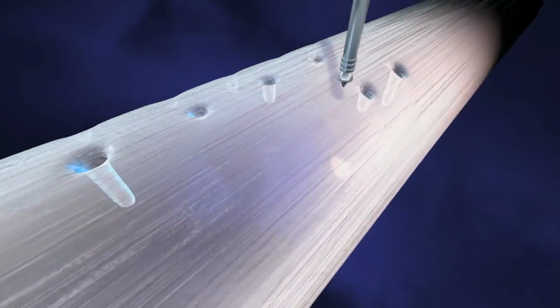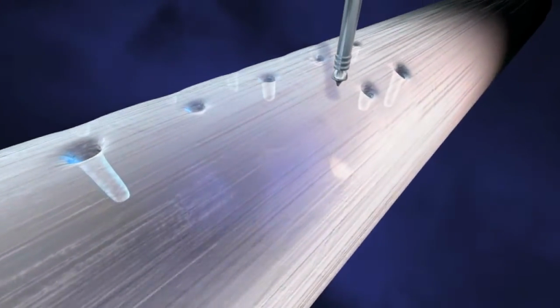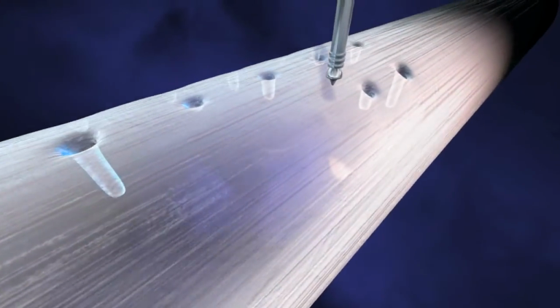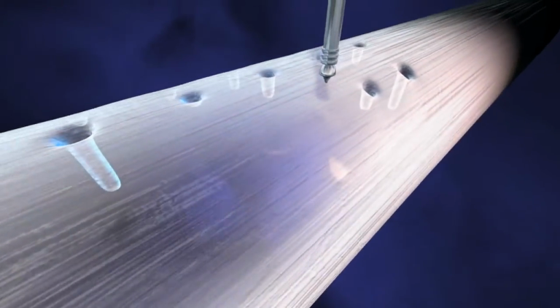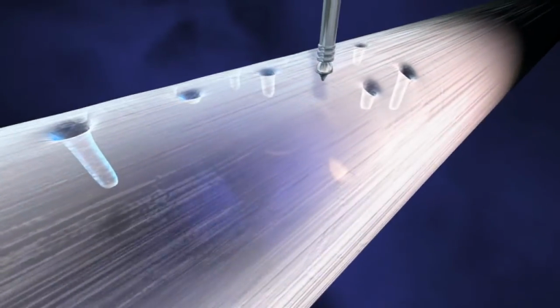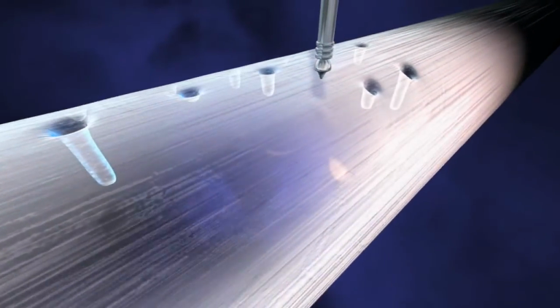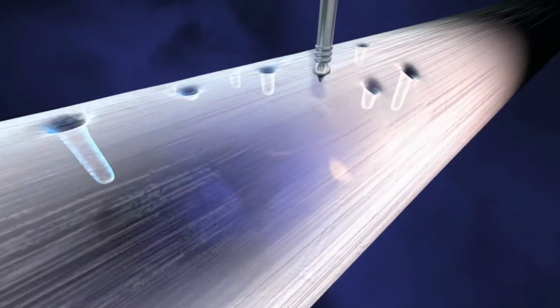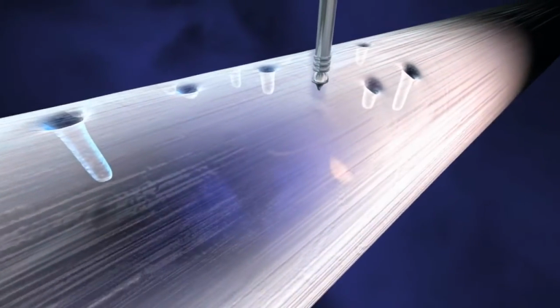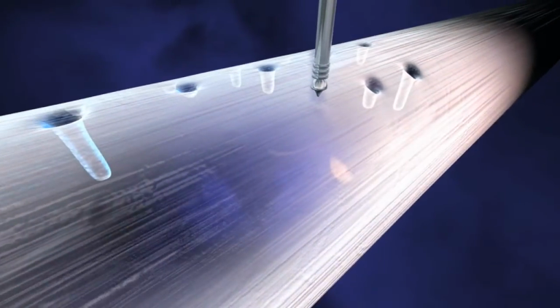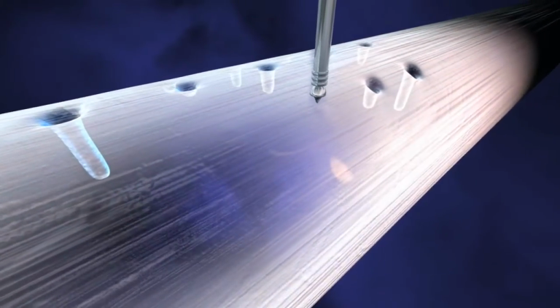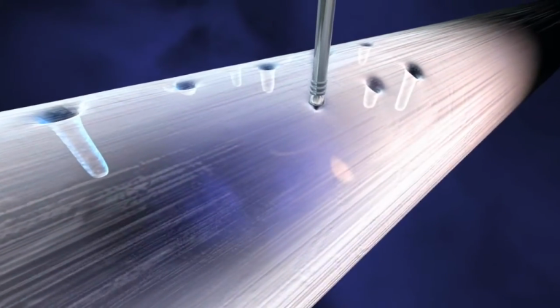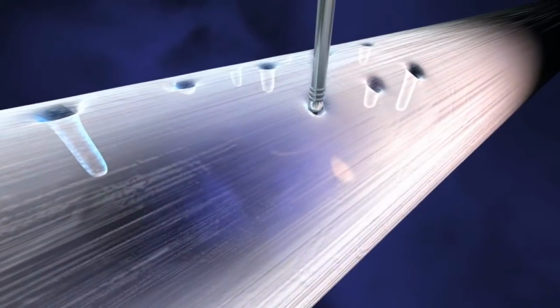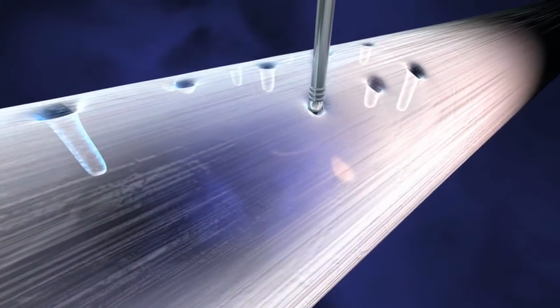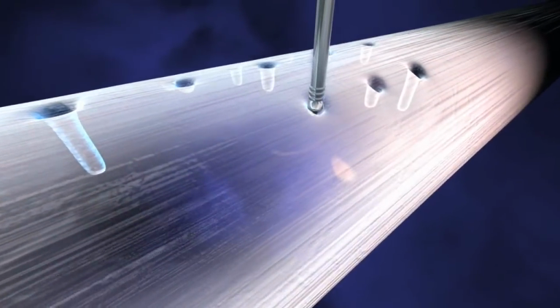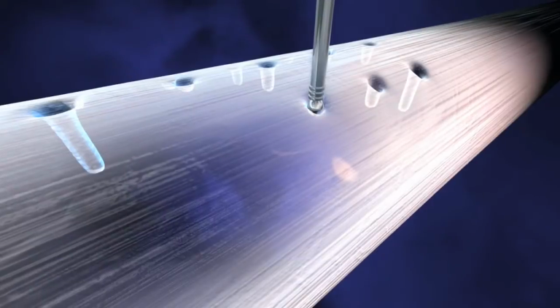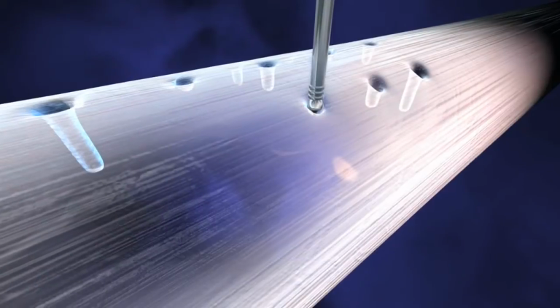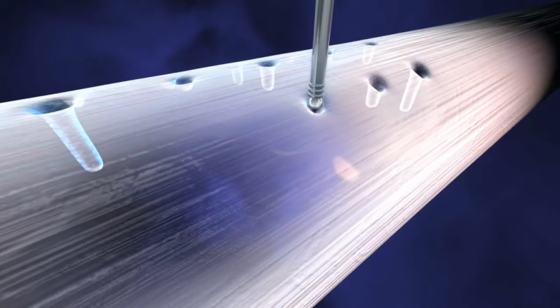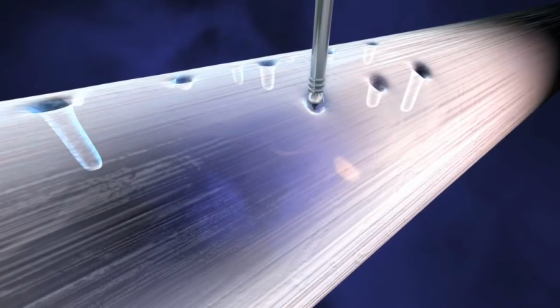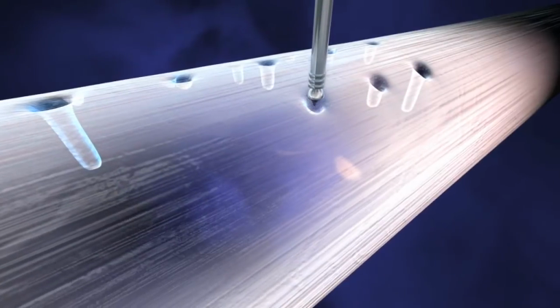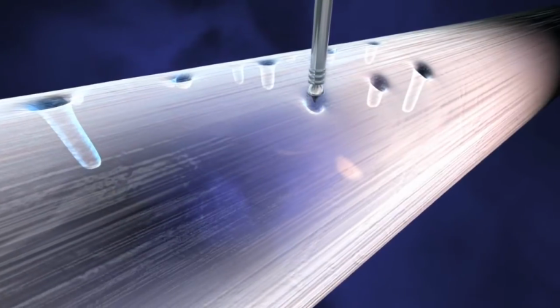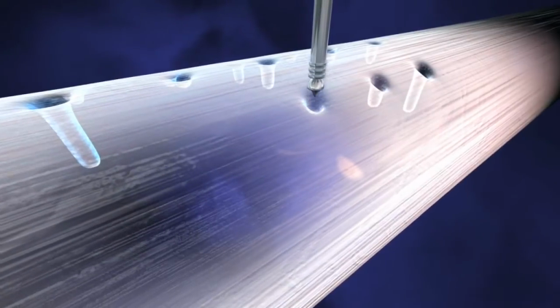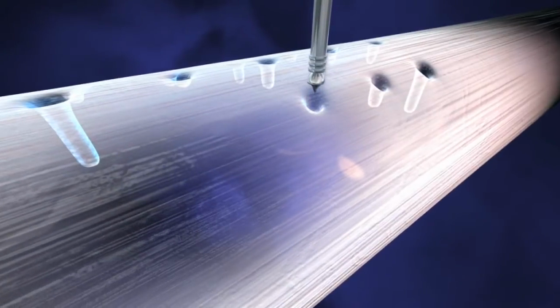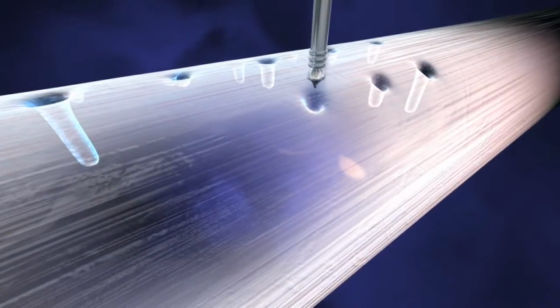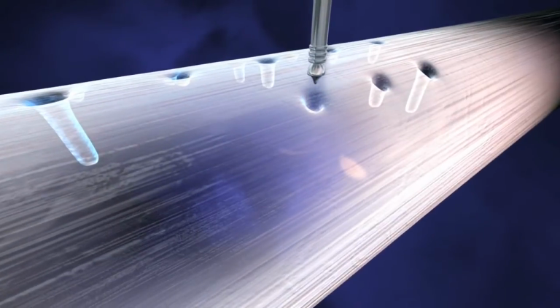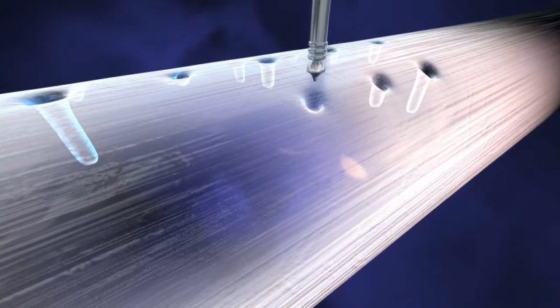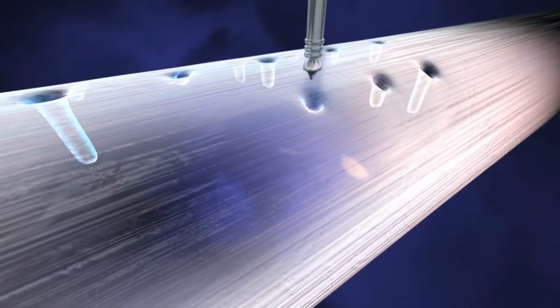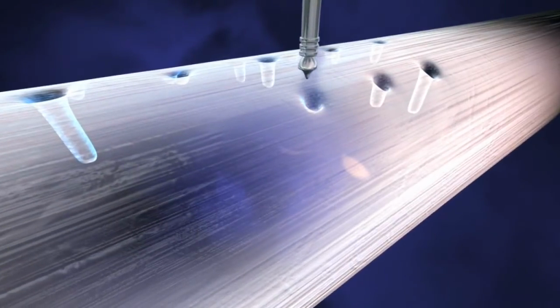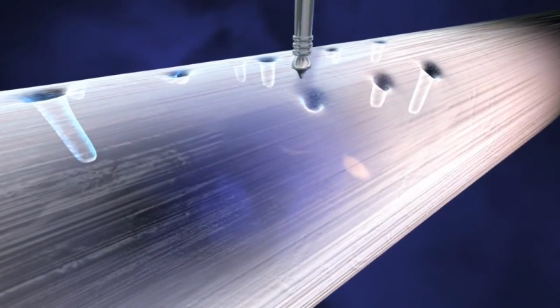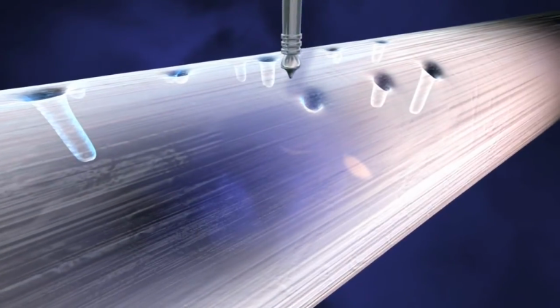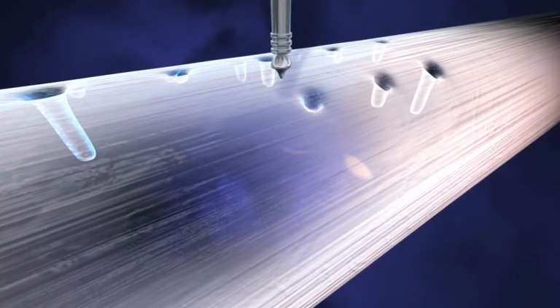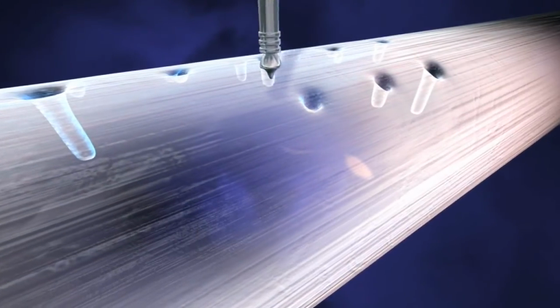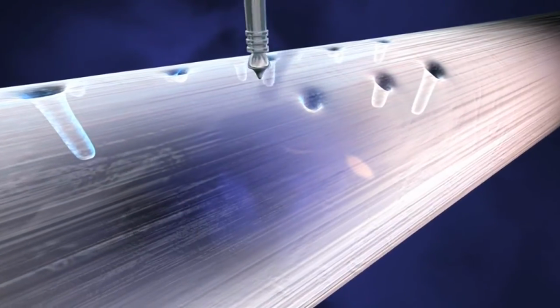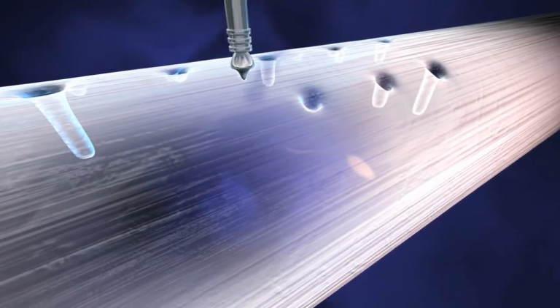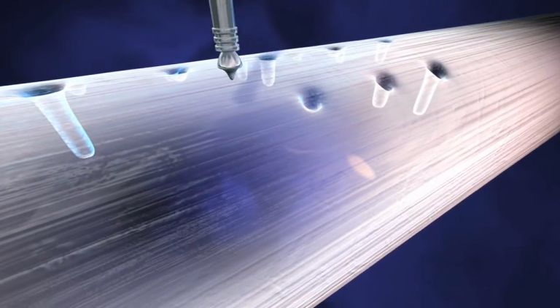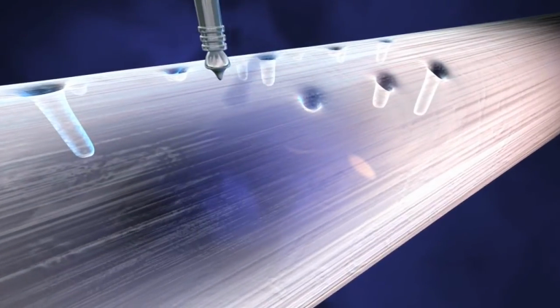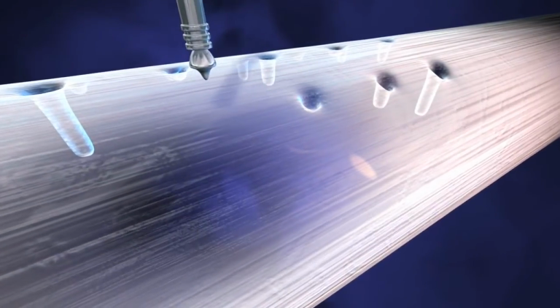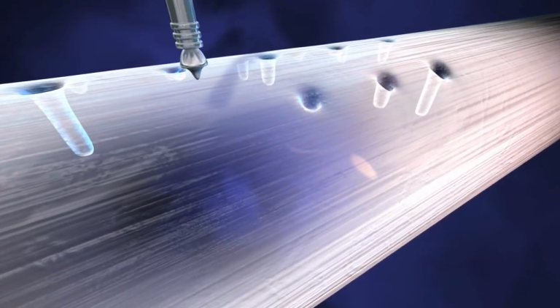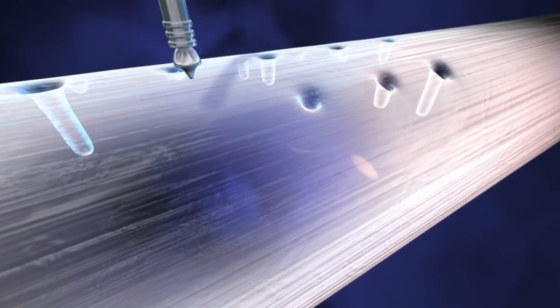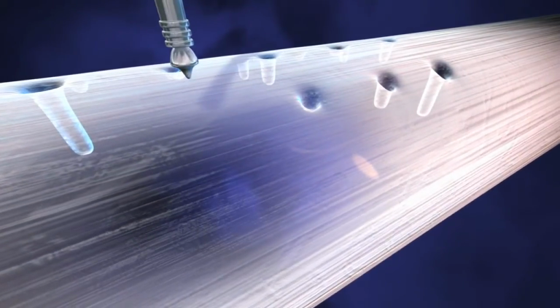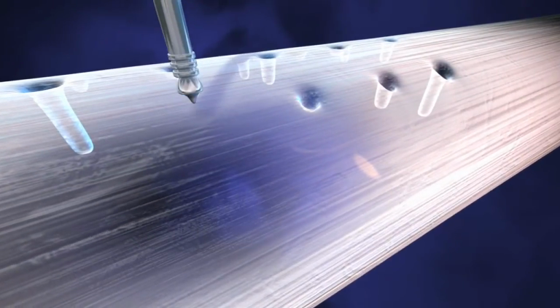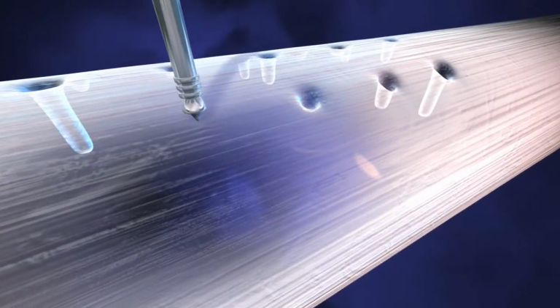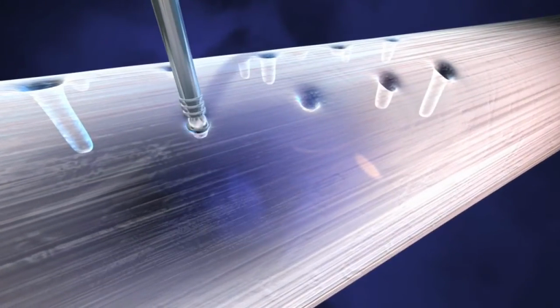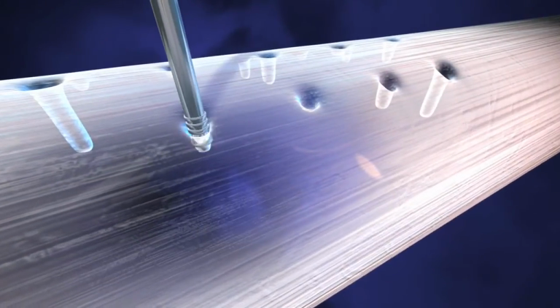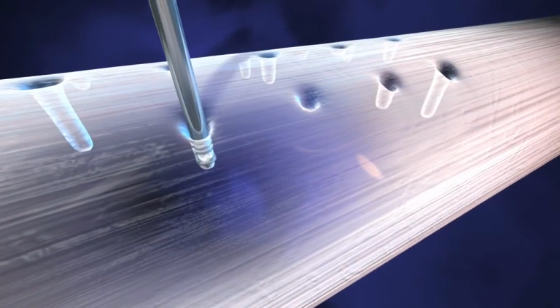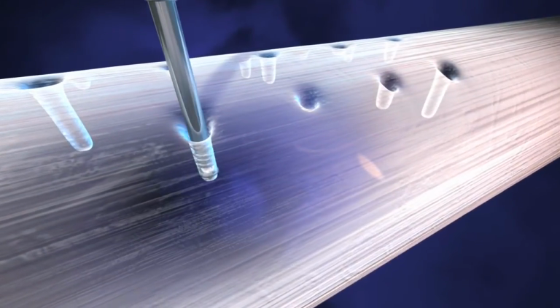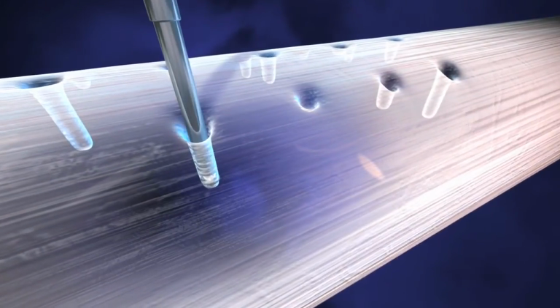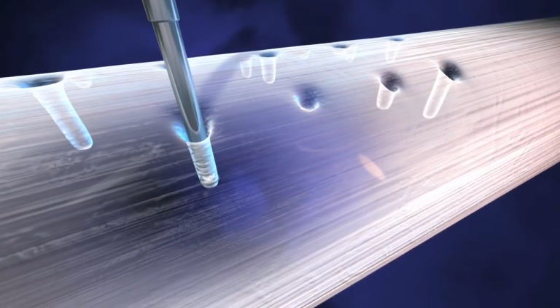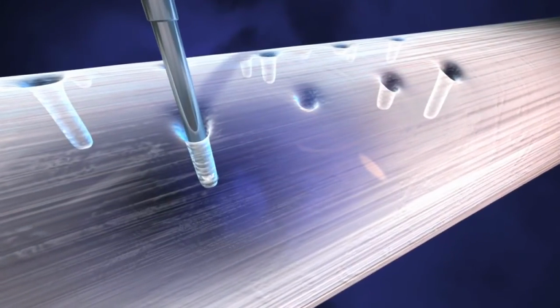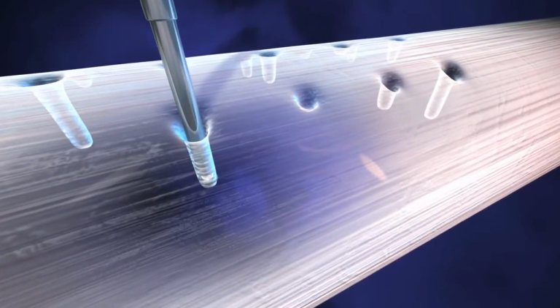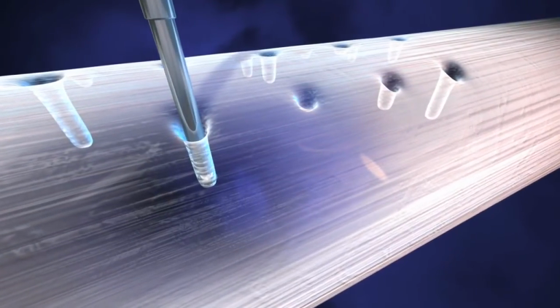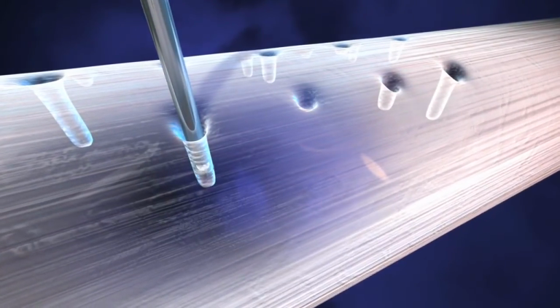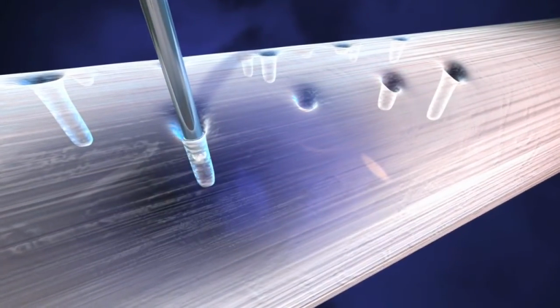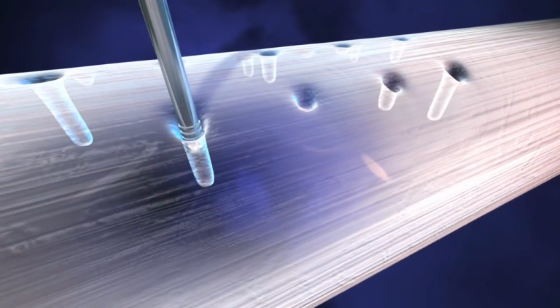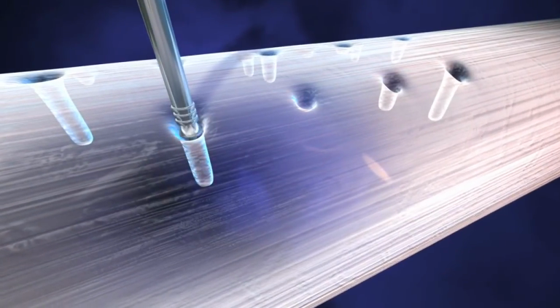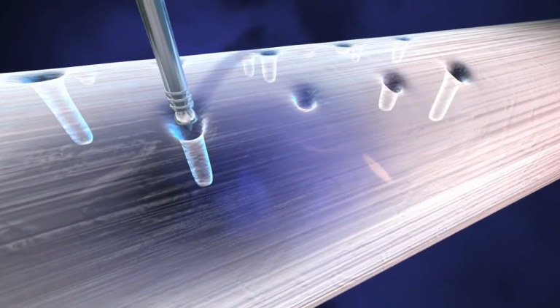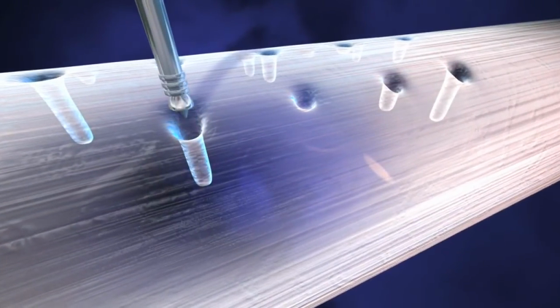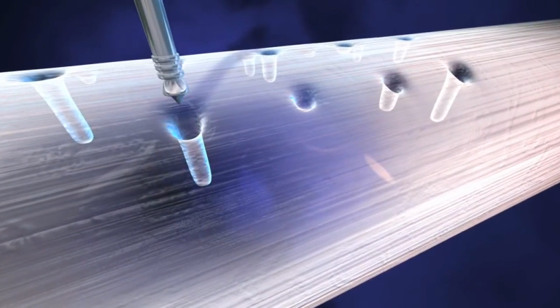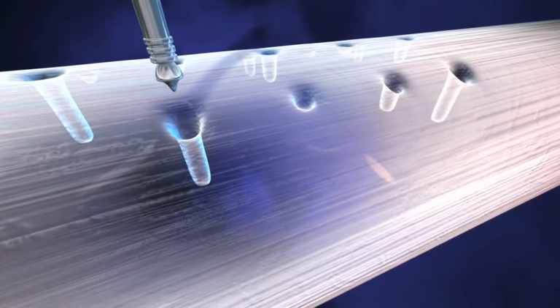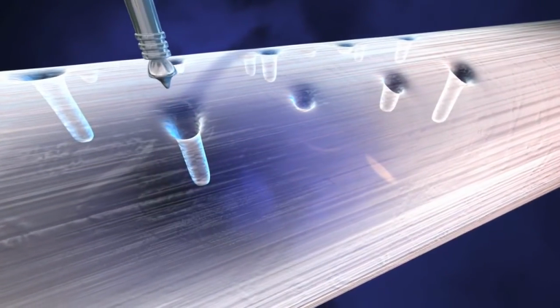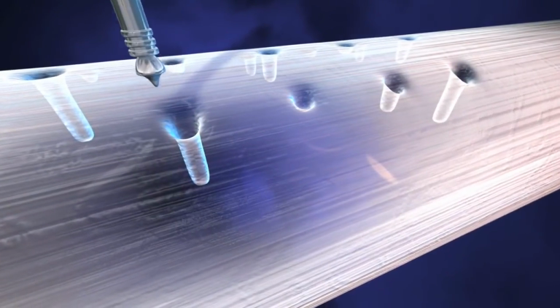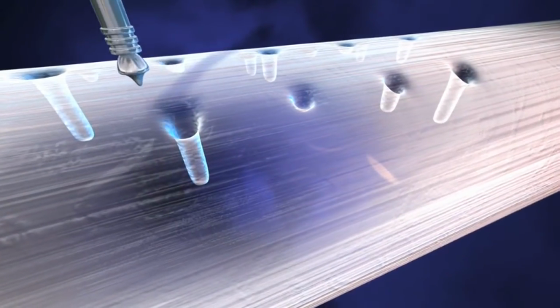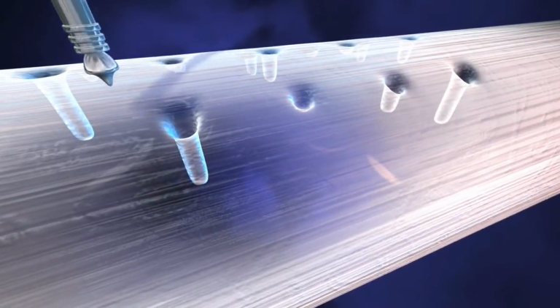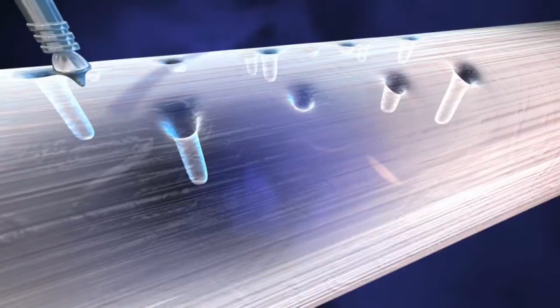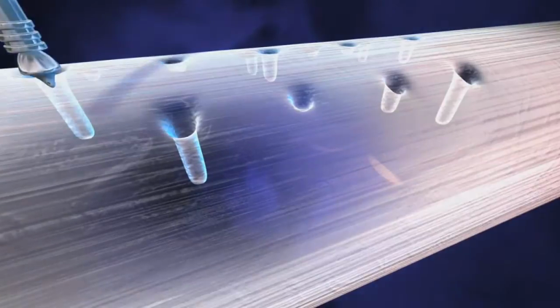With every third or fourth application, the device is inserted deeper into the tendon, approximately a quarter inch in depth.